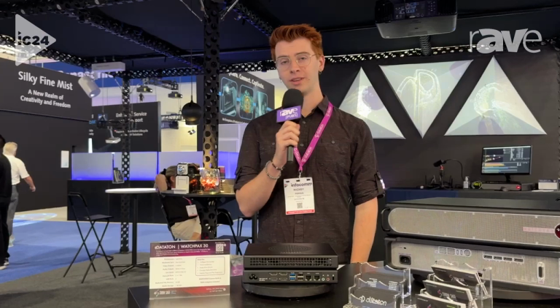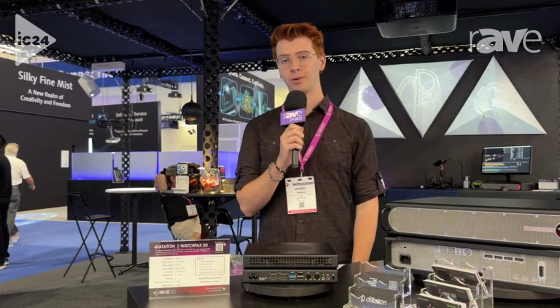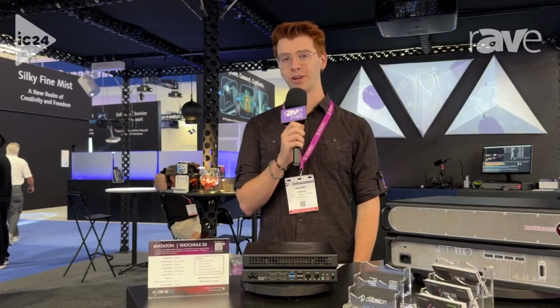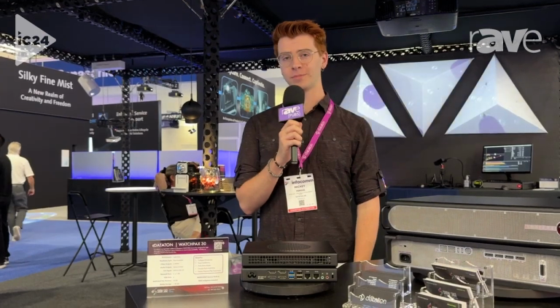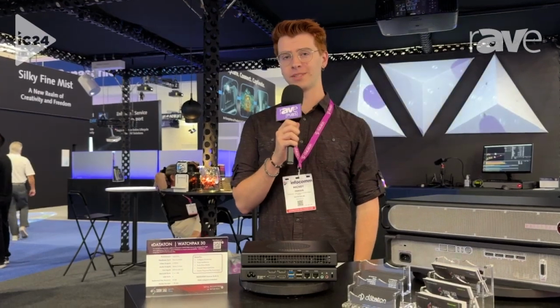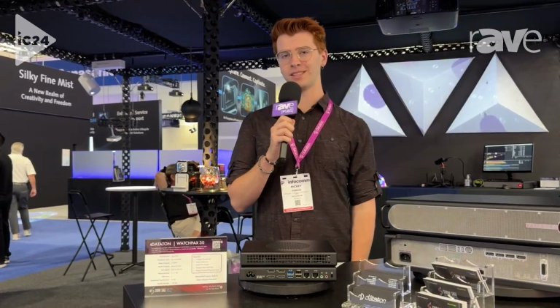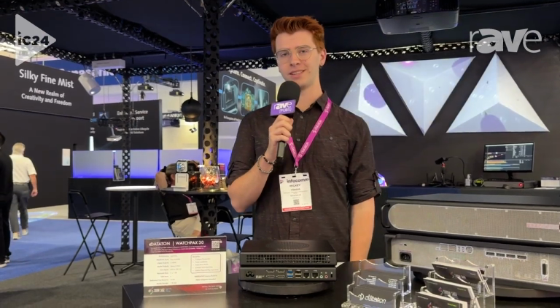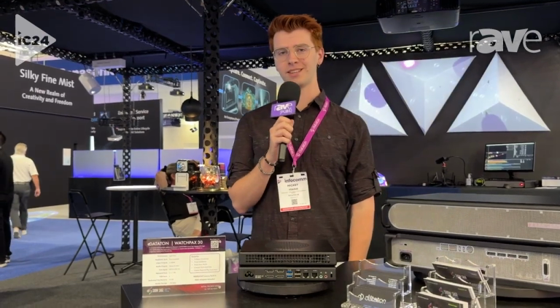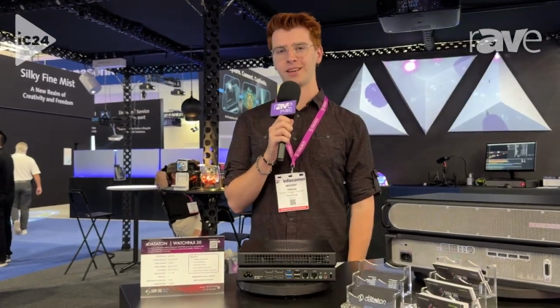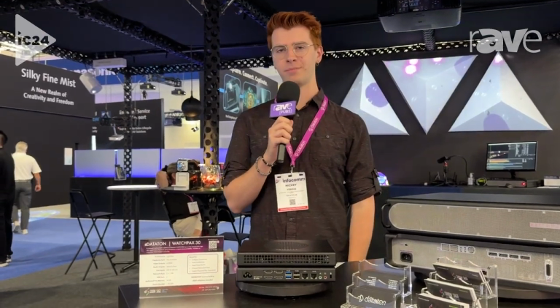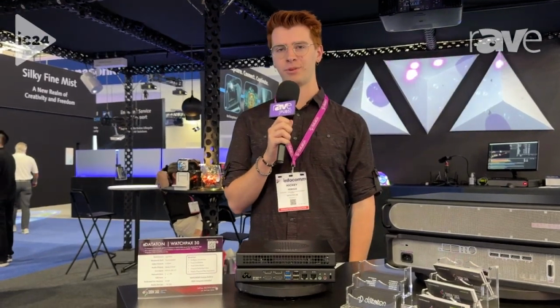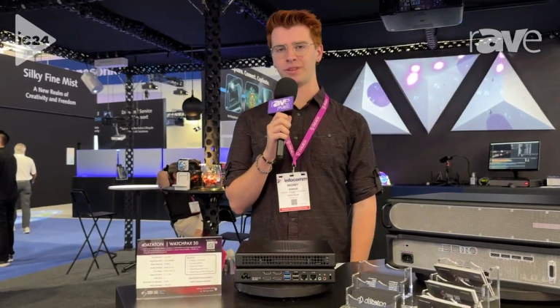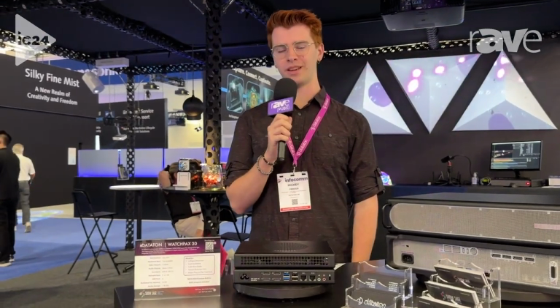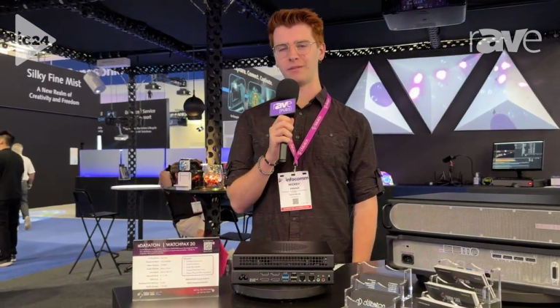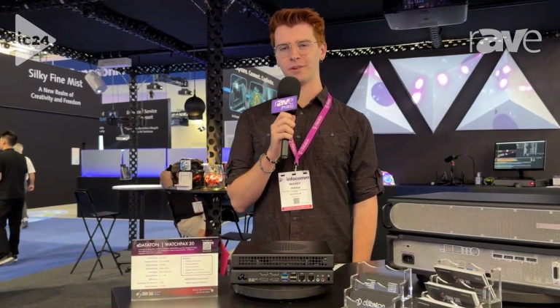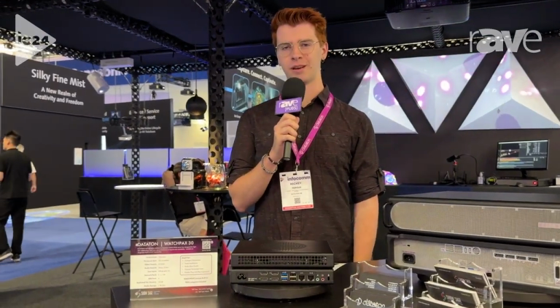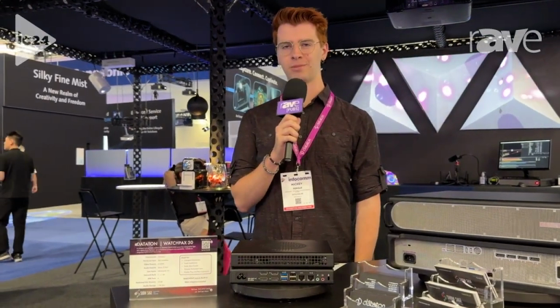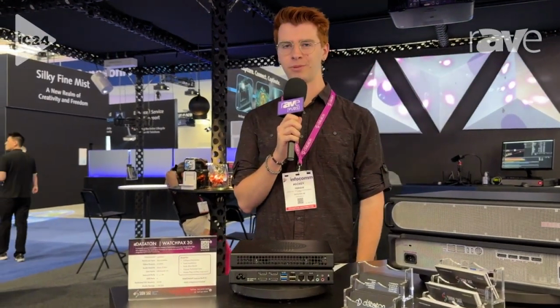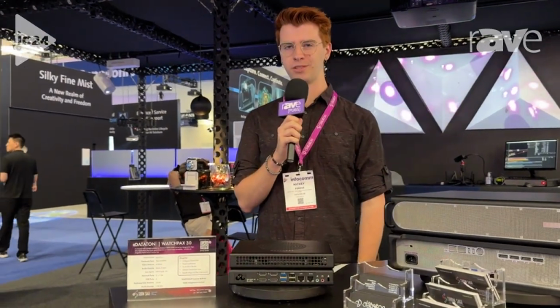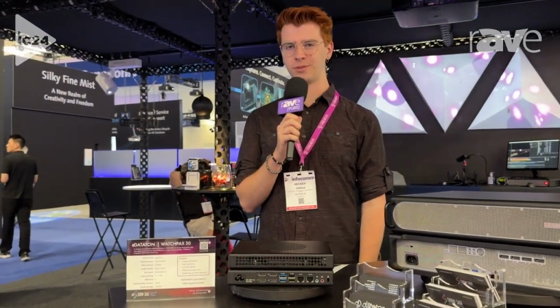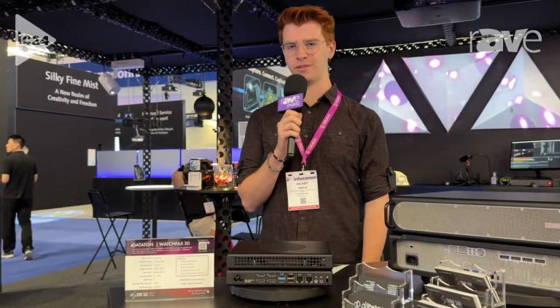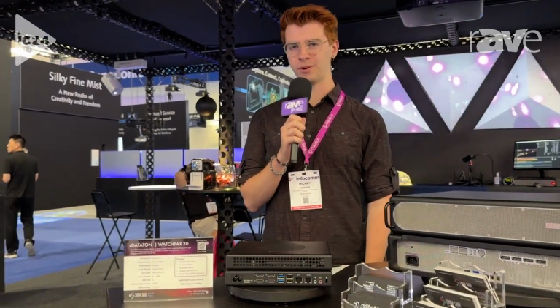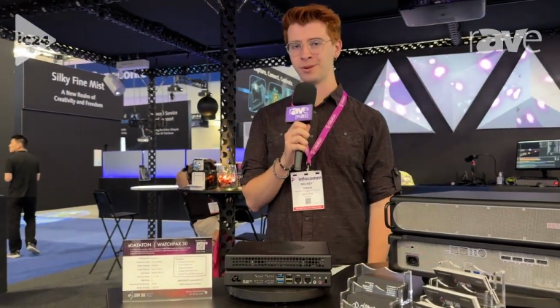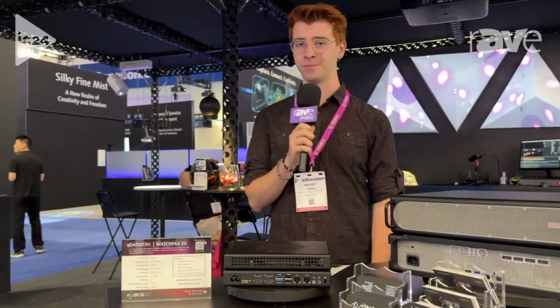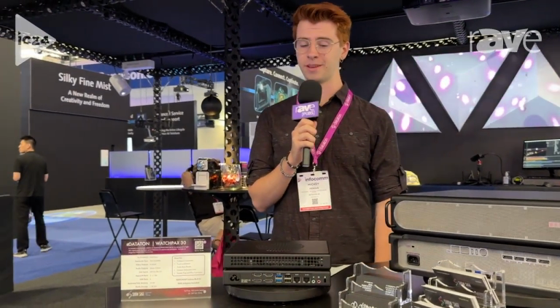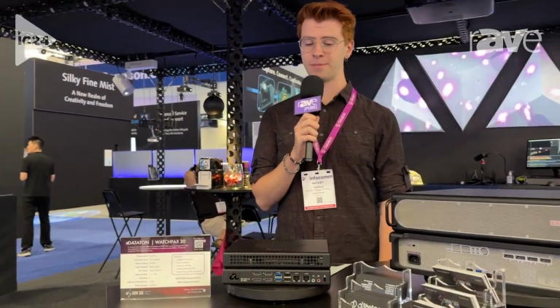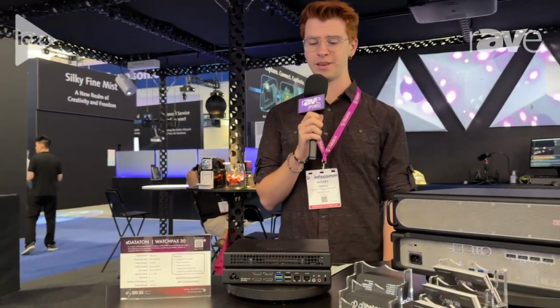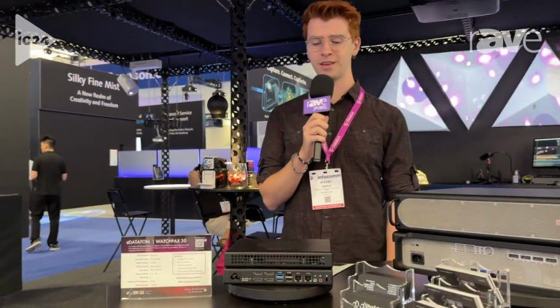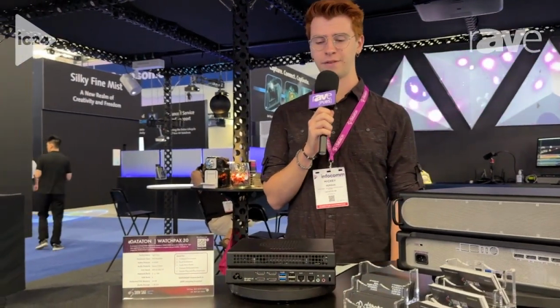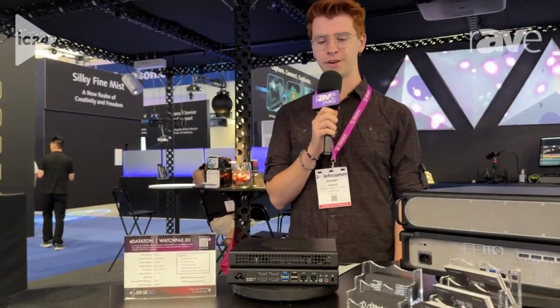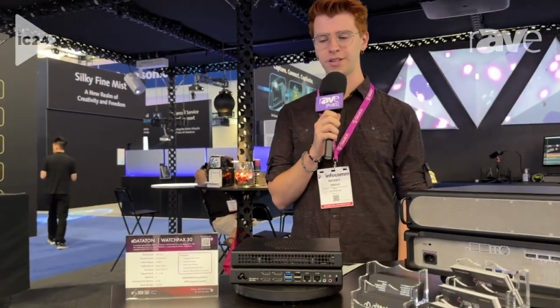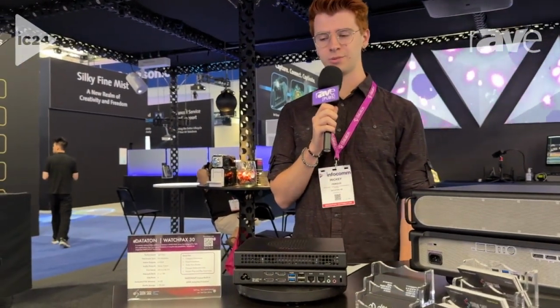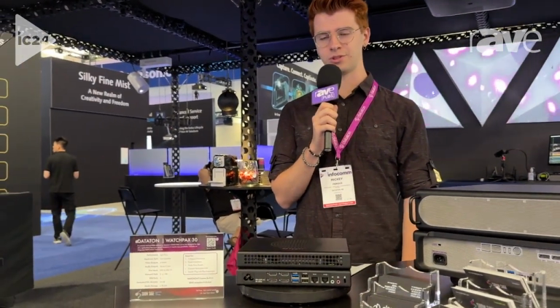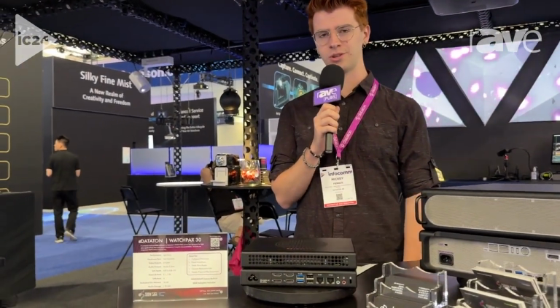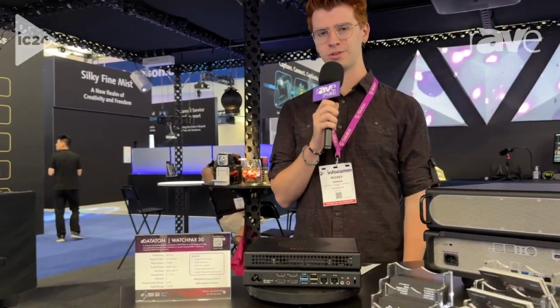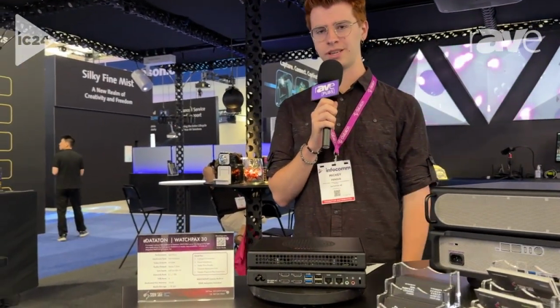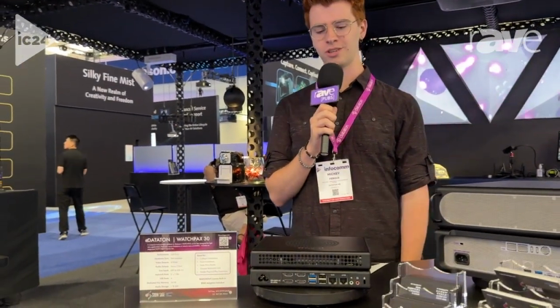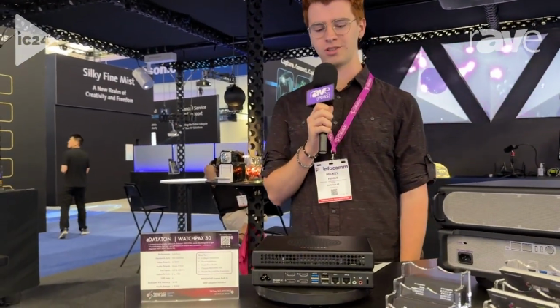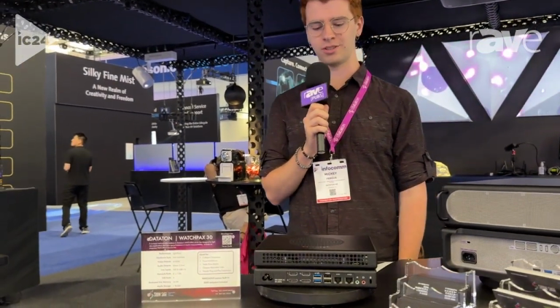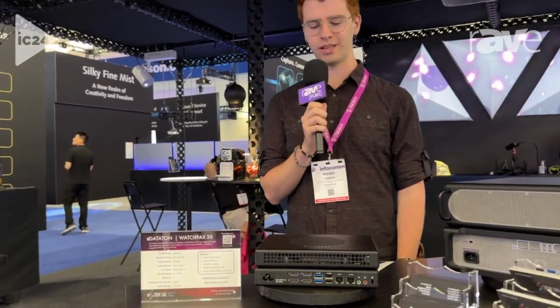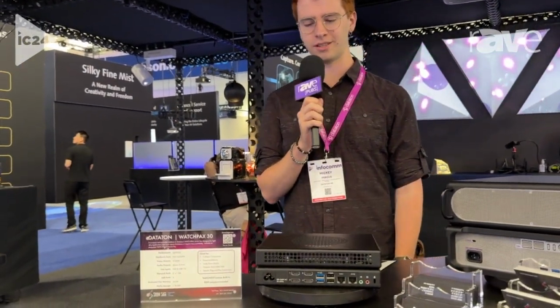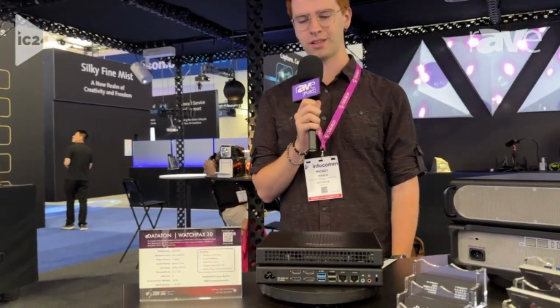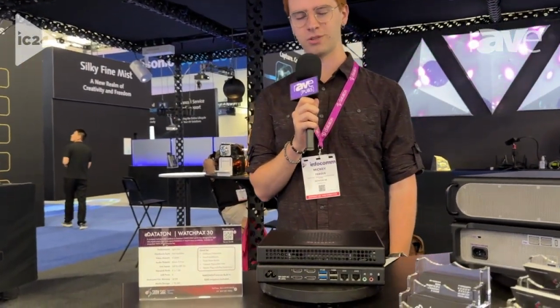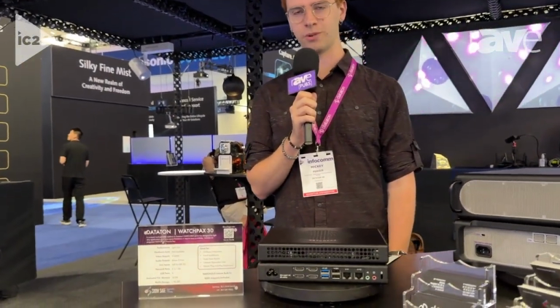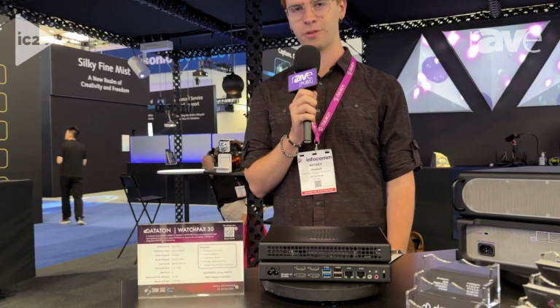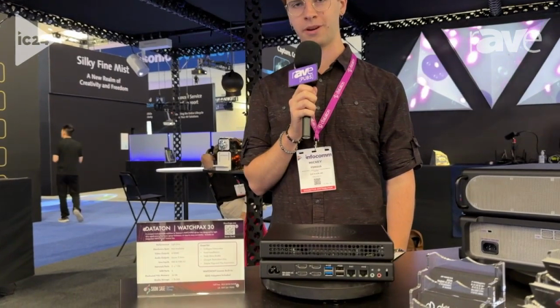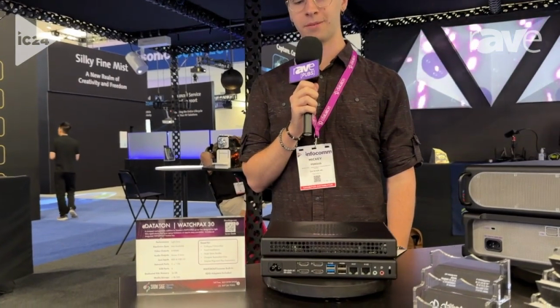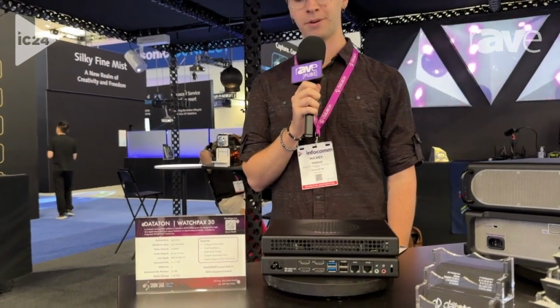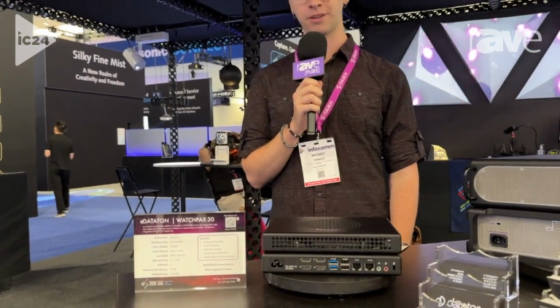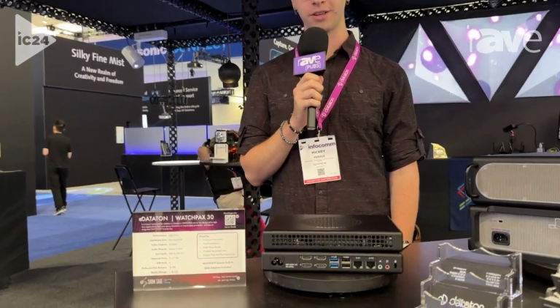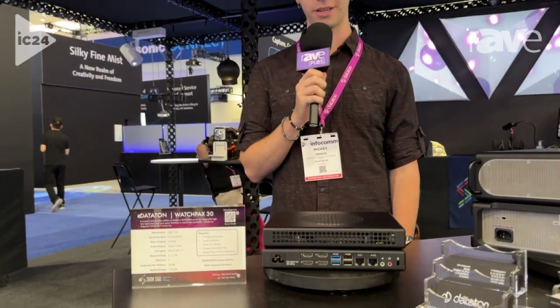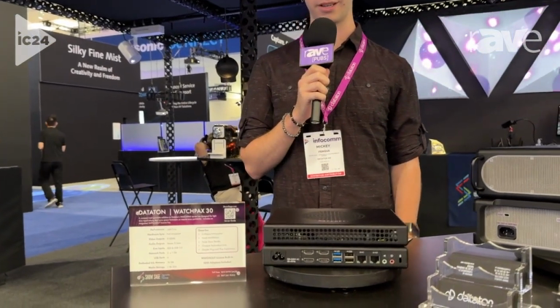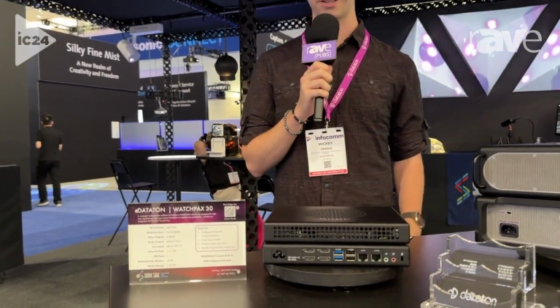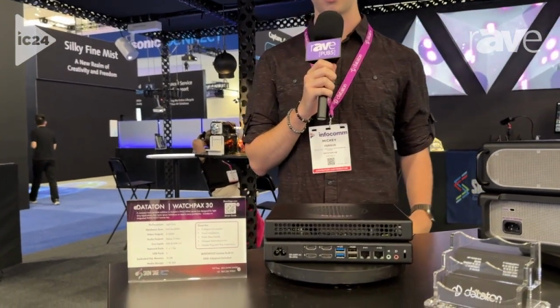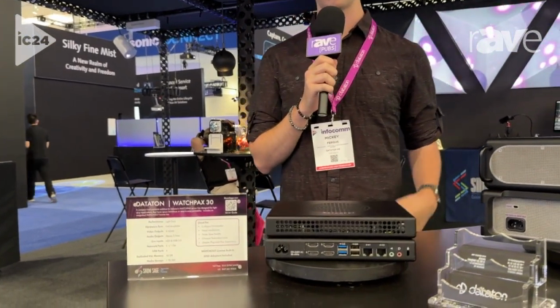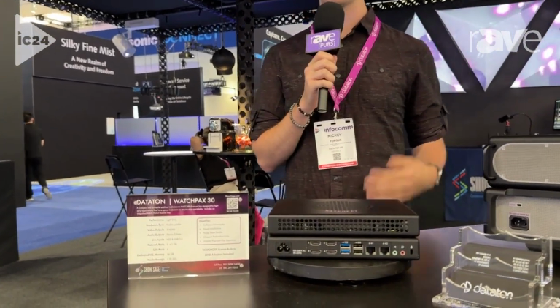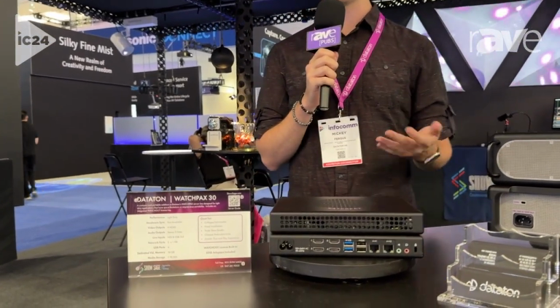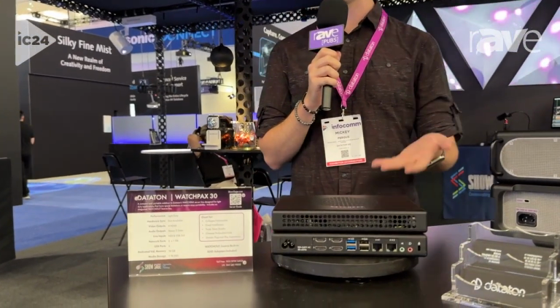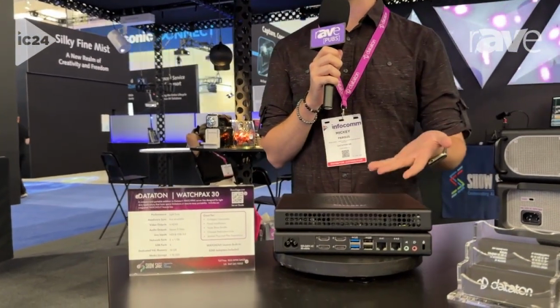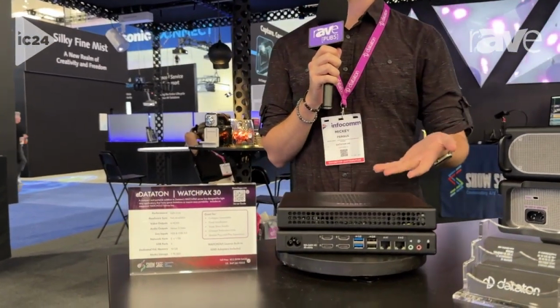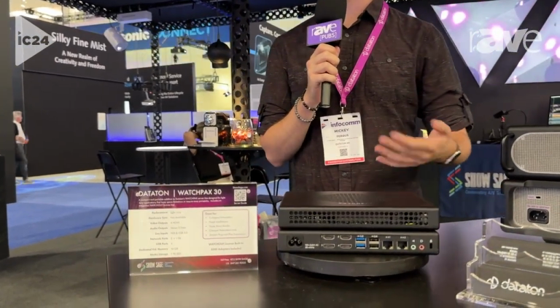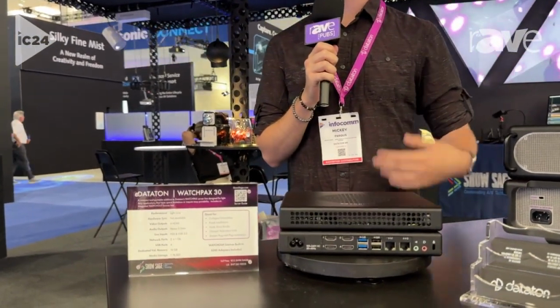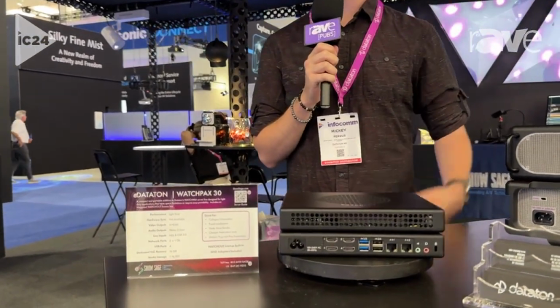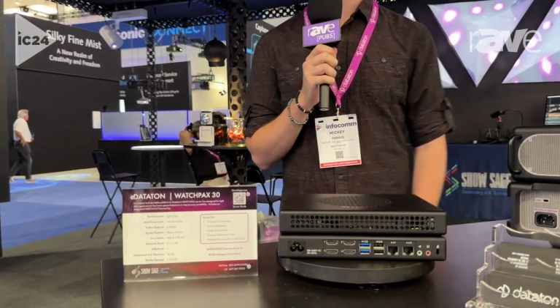Welcome to the Dataton booth at Infocom 2024. I'm Mickey Fergus with ShowSage, Dataton's North American partner, here to tell you about the WatchPax 30.